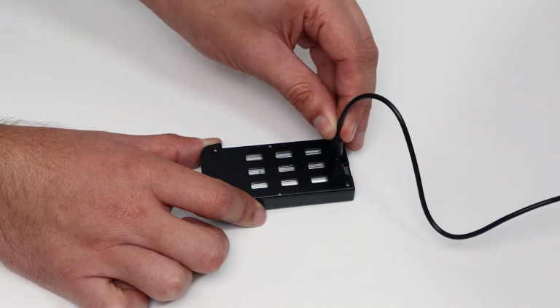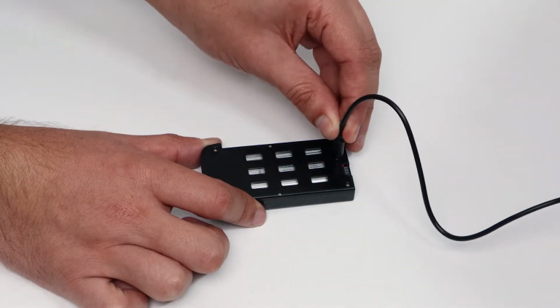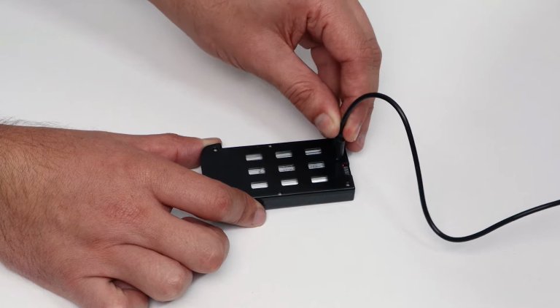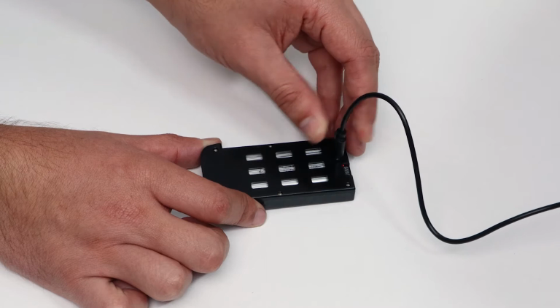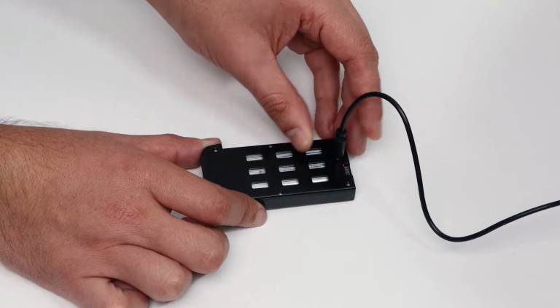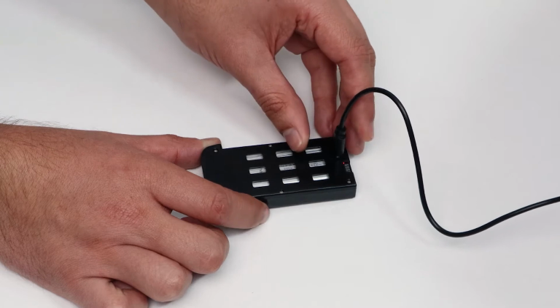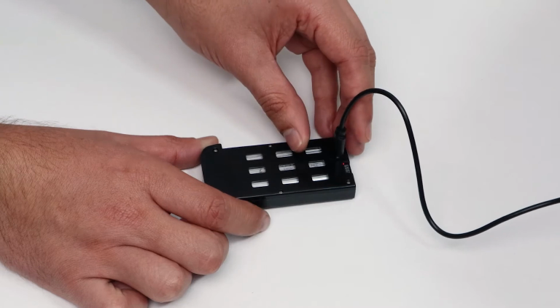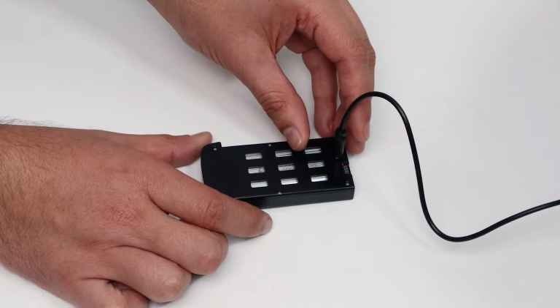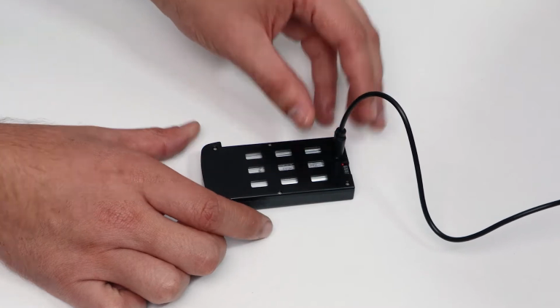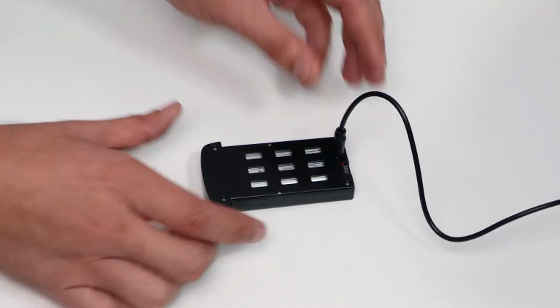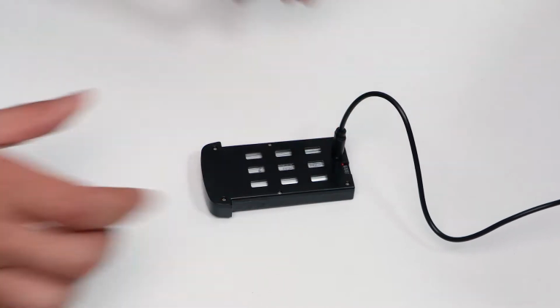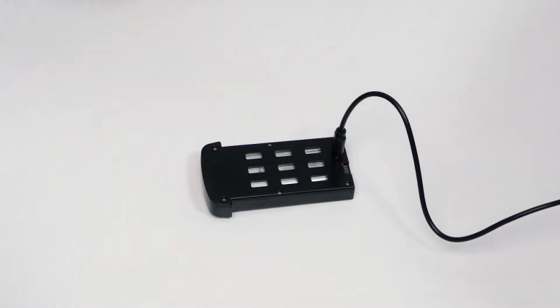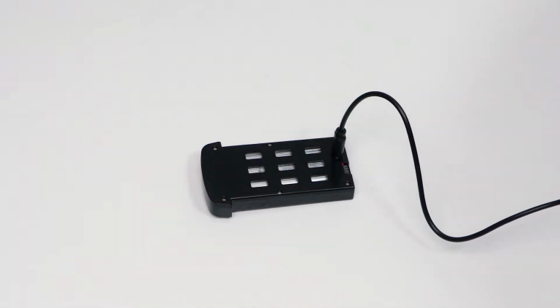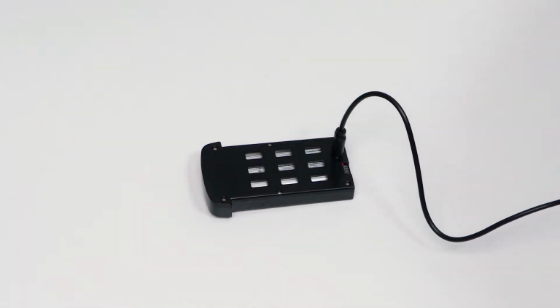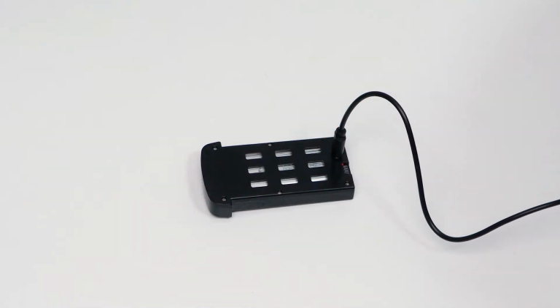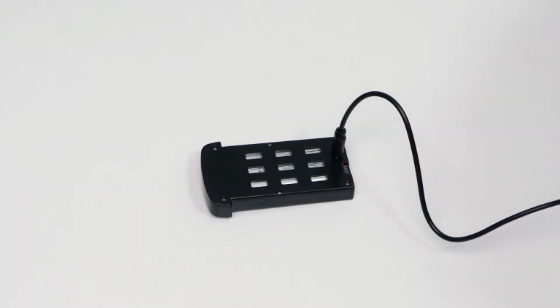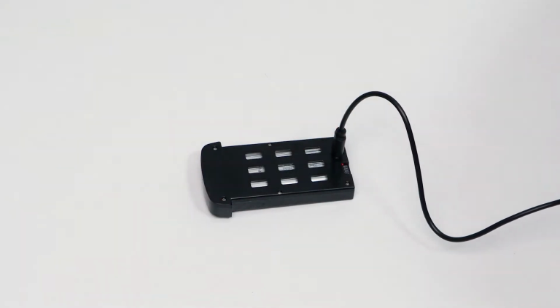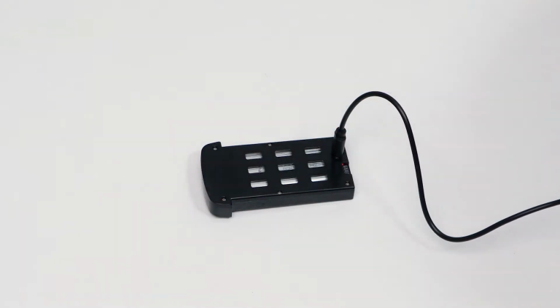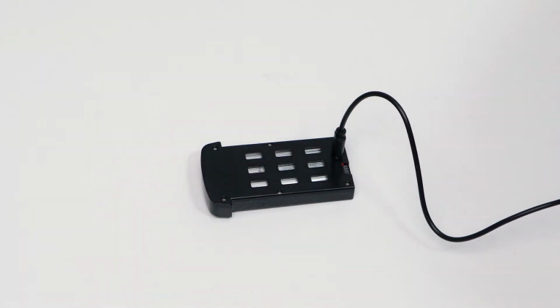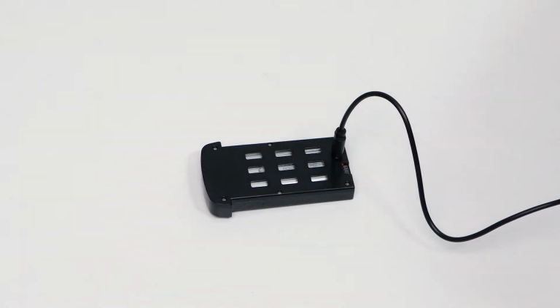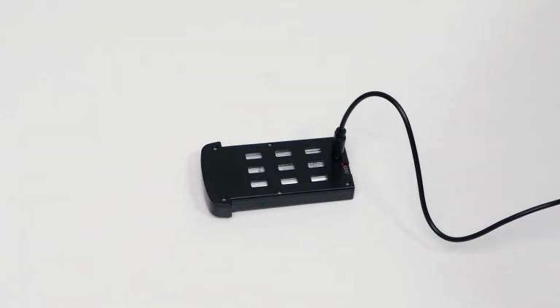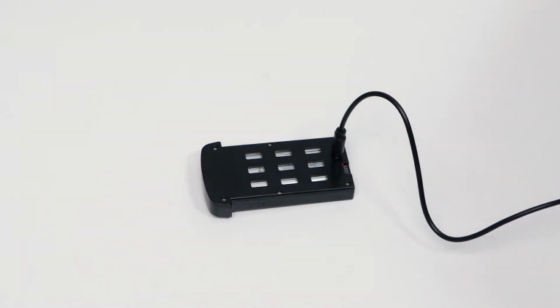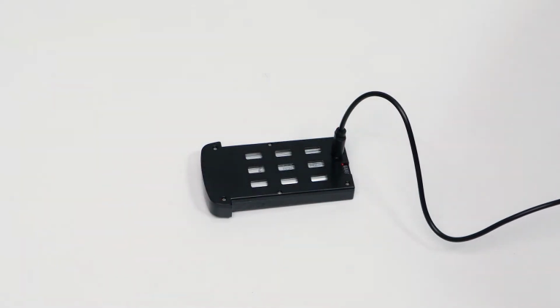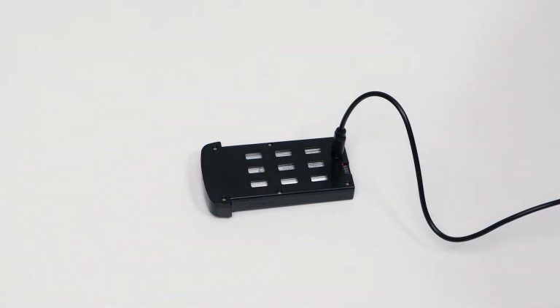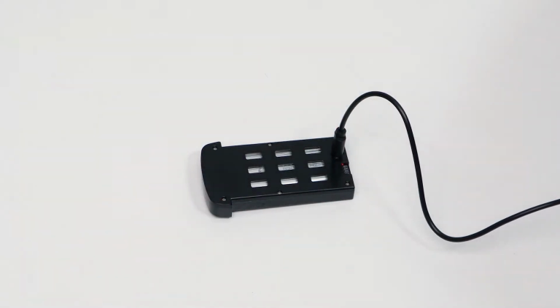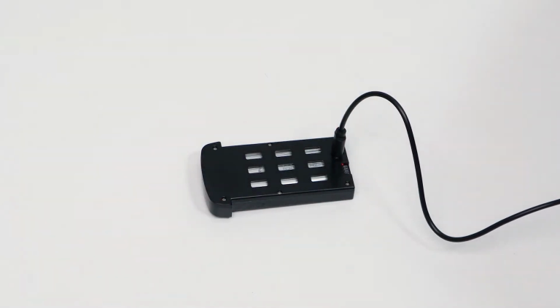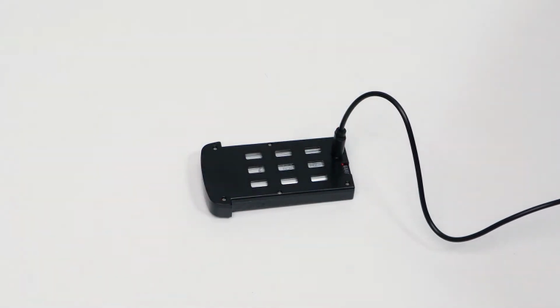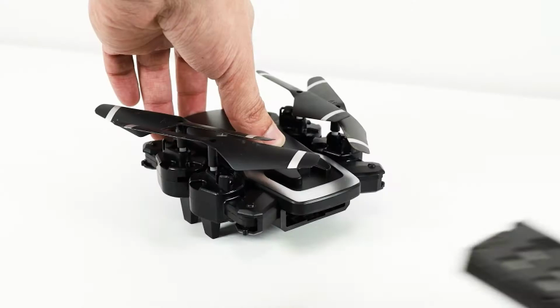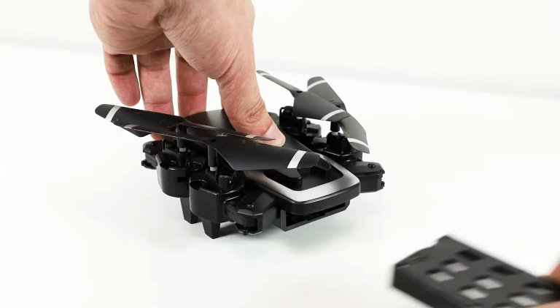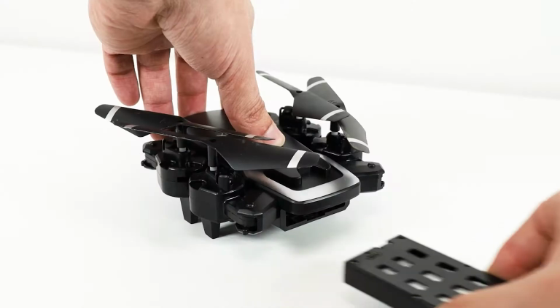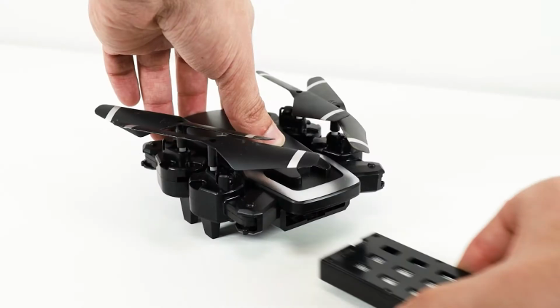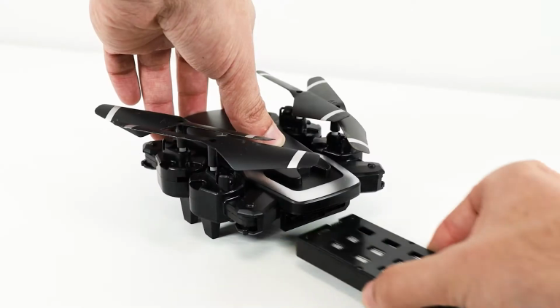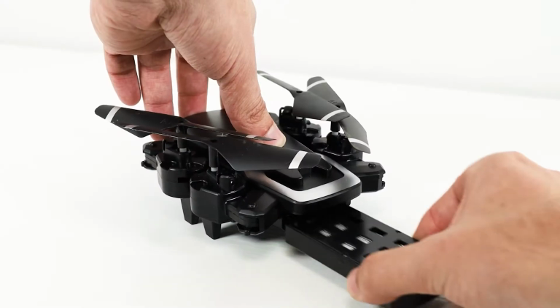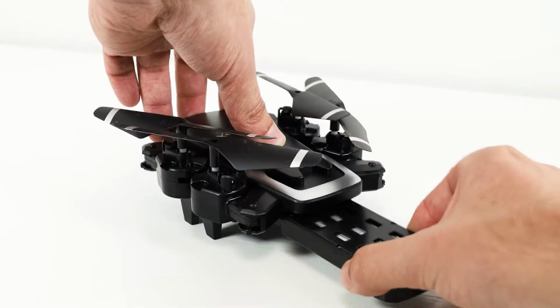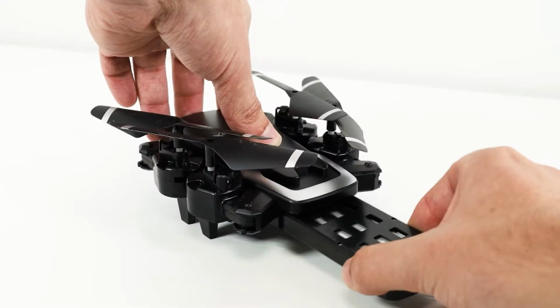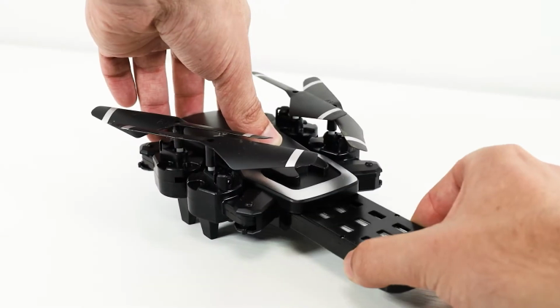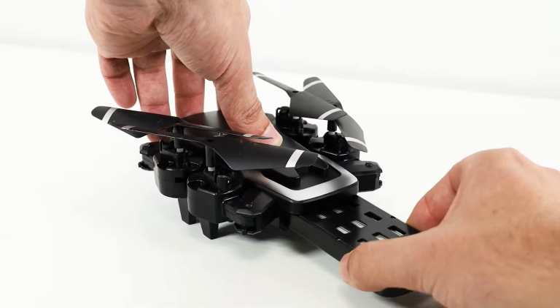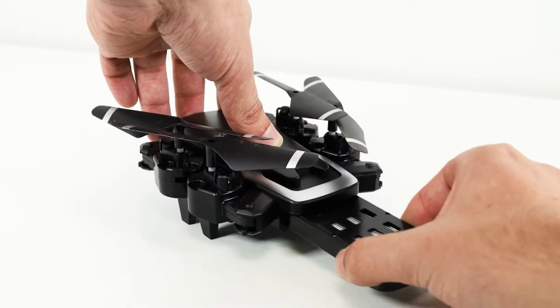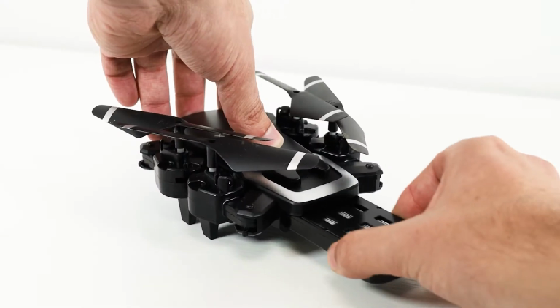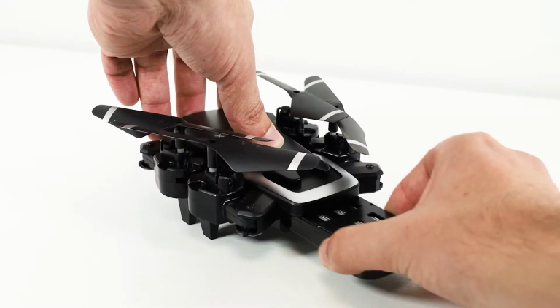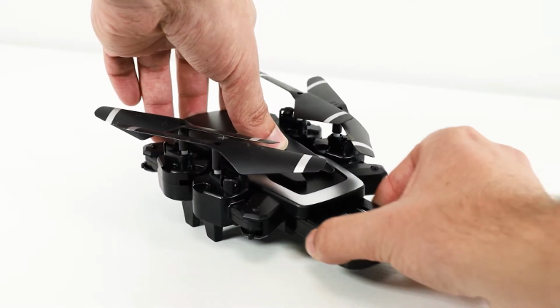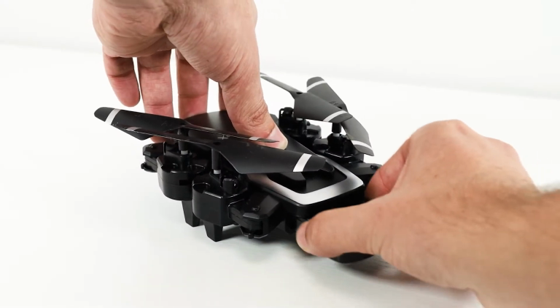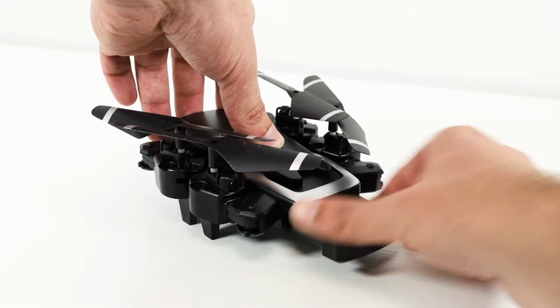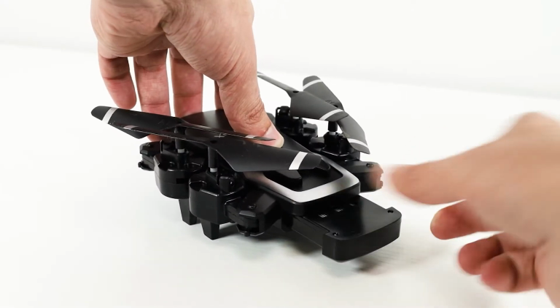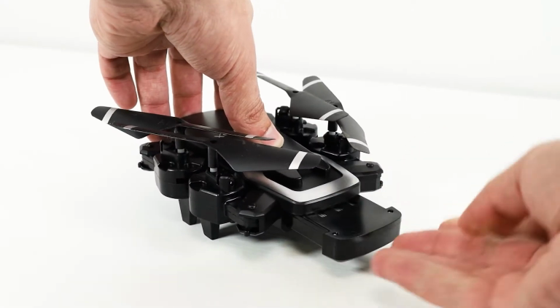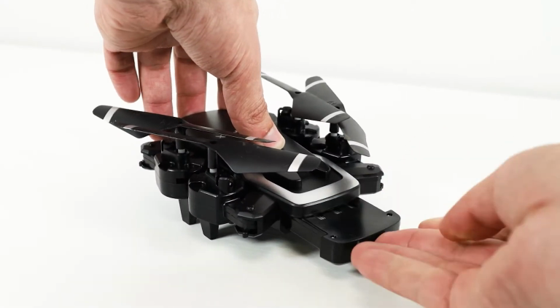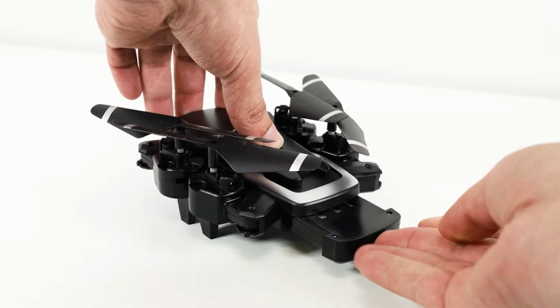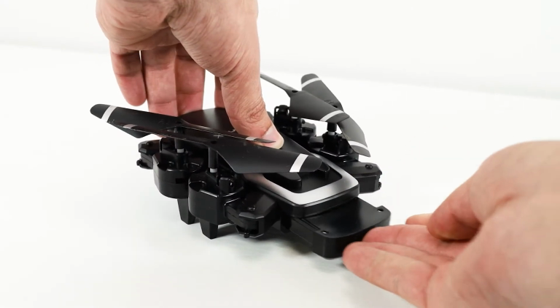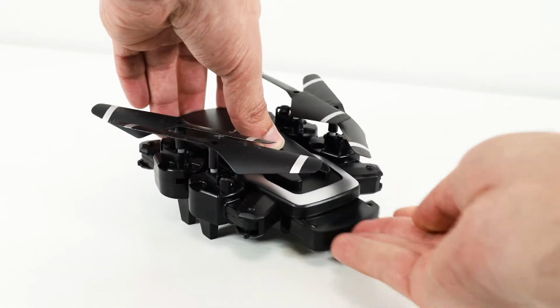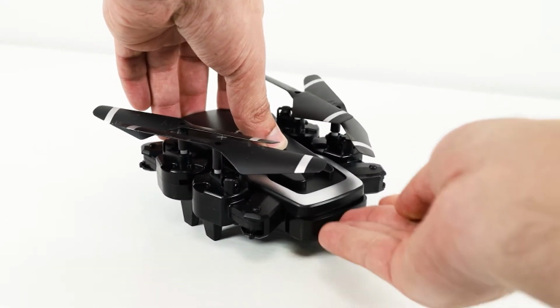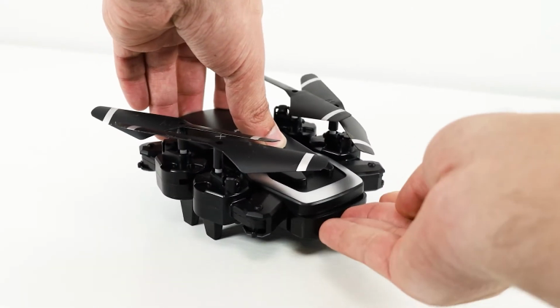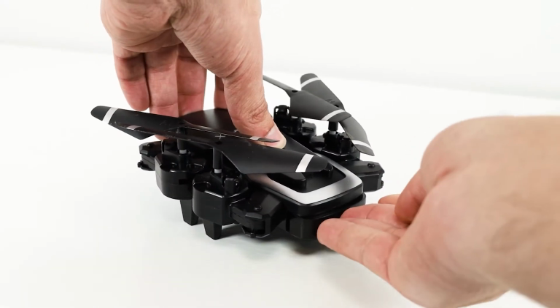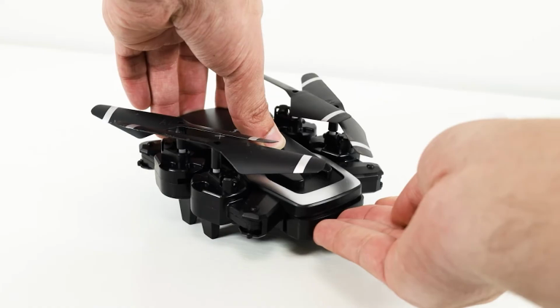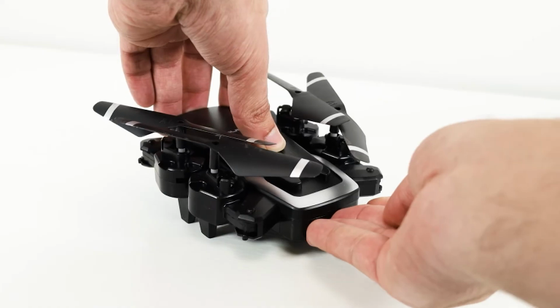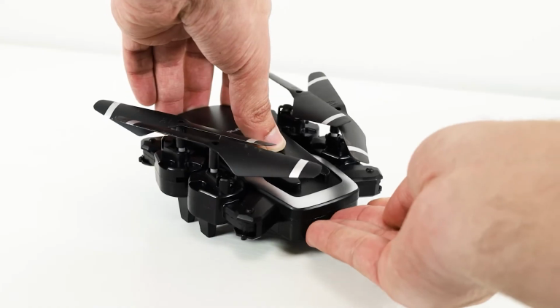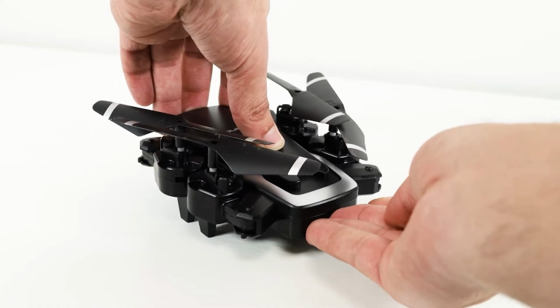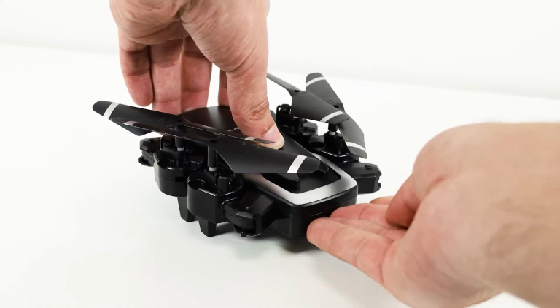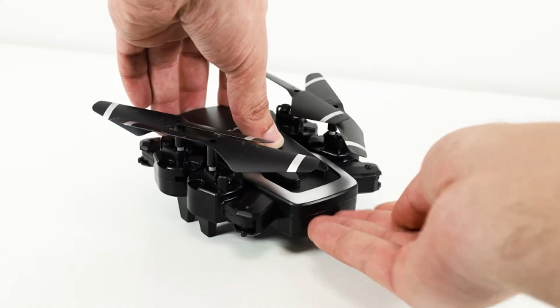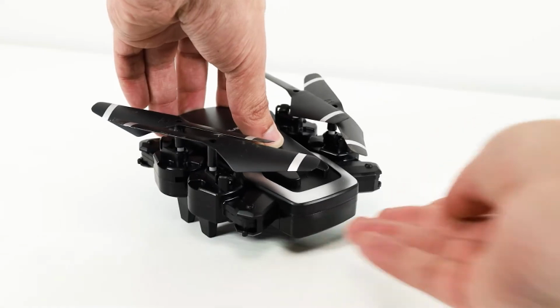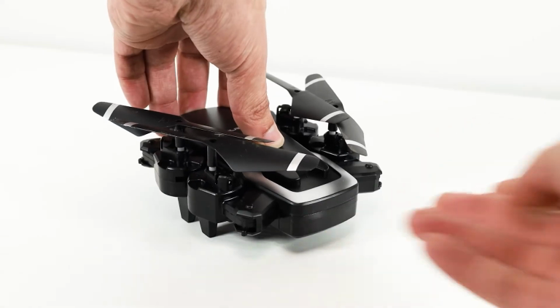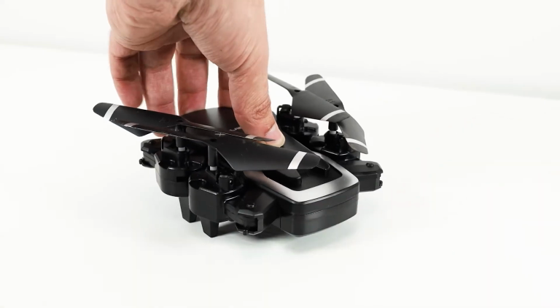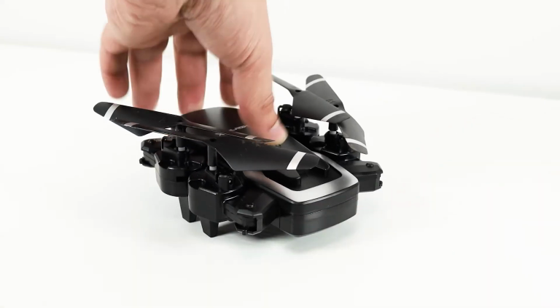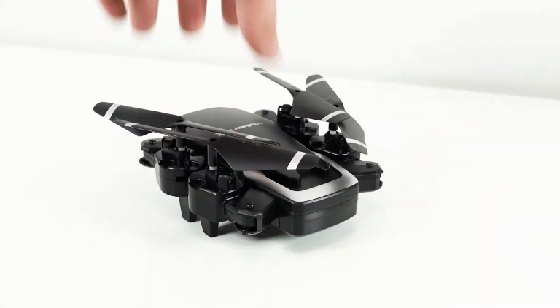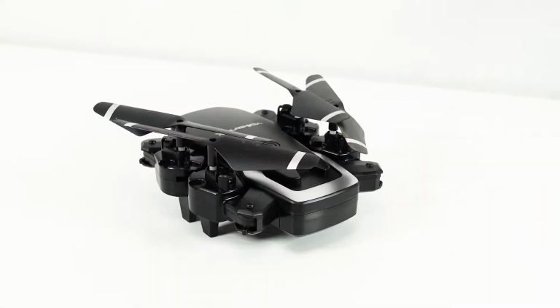Charging the drone is incredibly easy. Simply plug in the battery and charge it for approximately one hour, then simply slide the battery back into the drone.